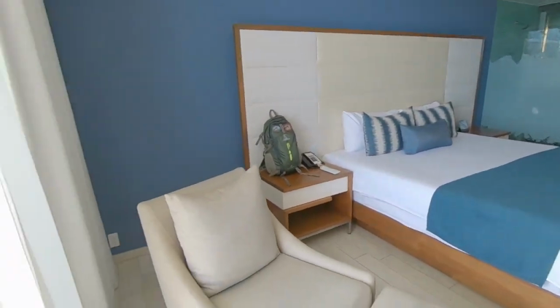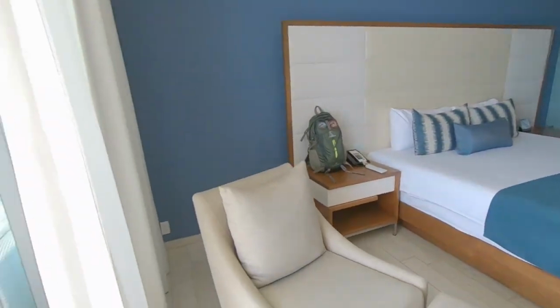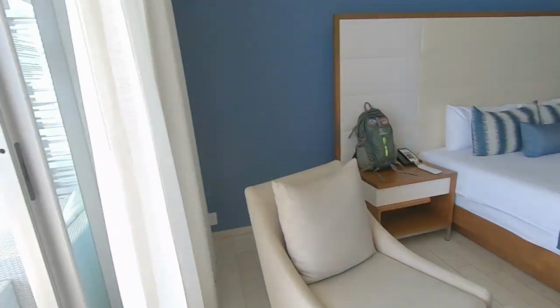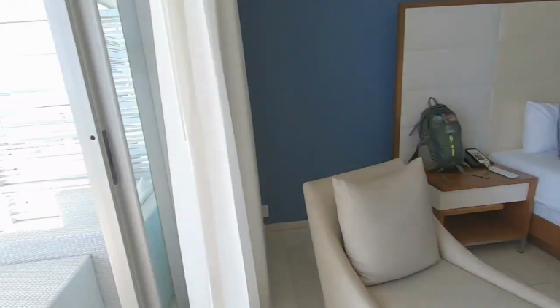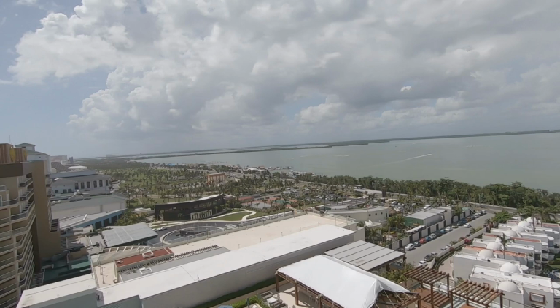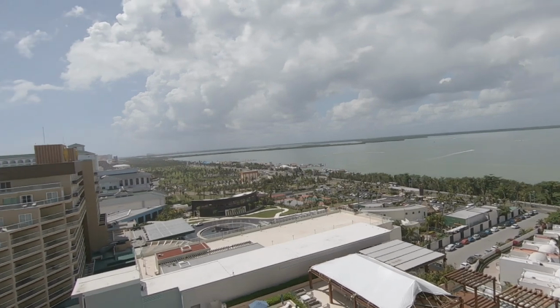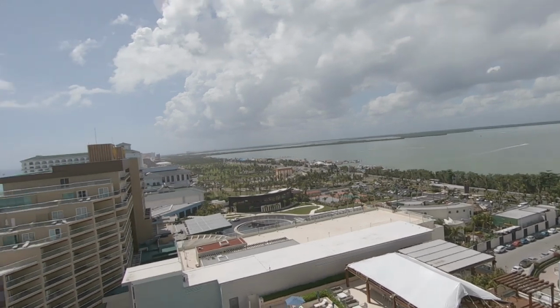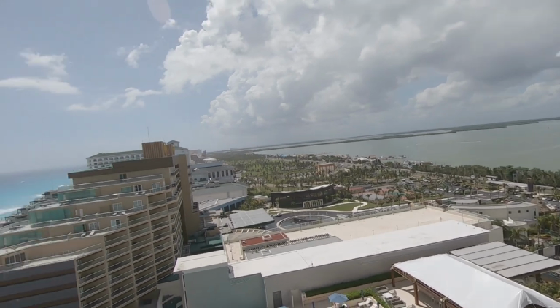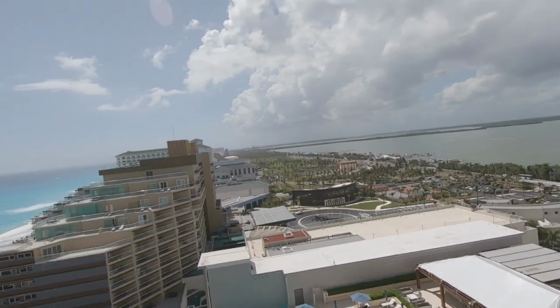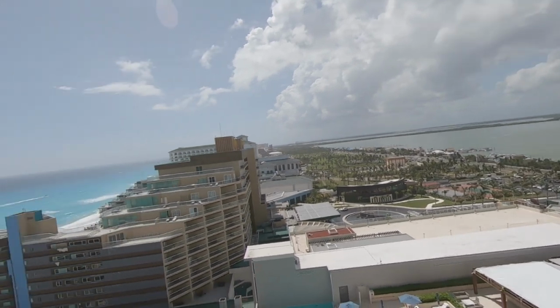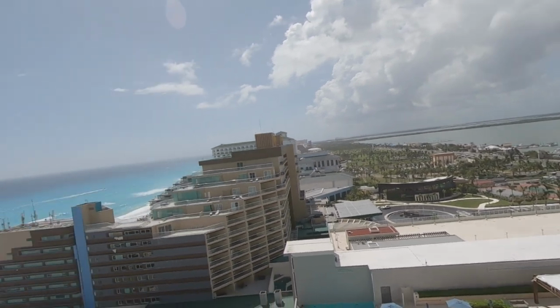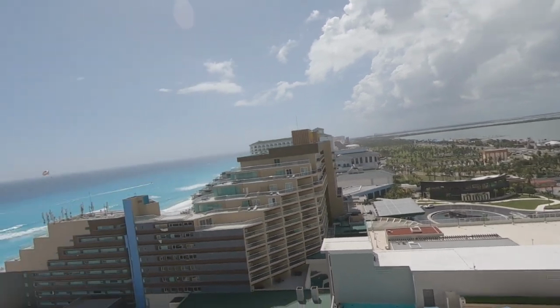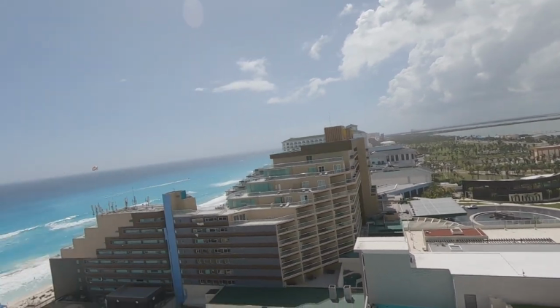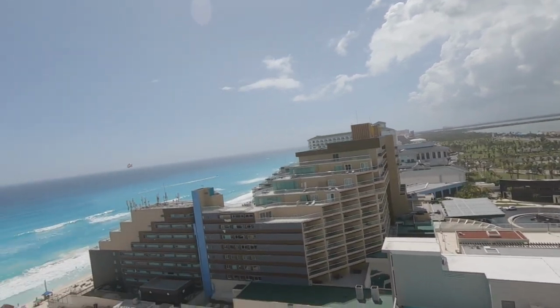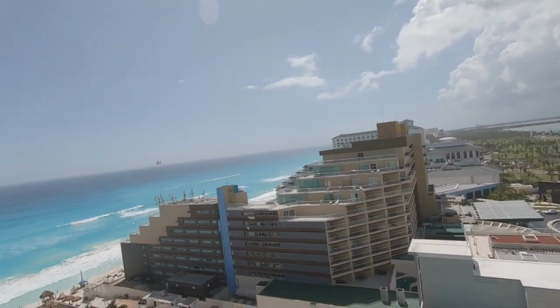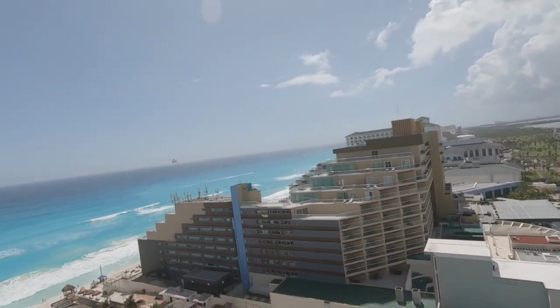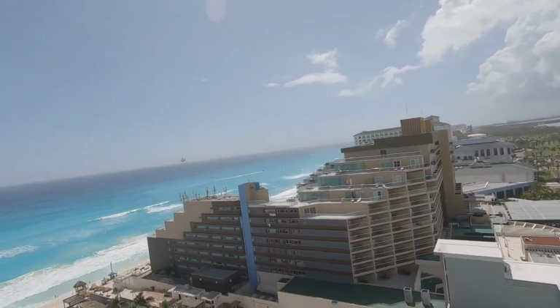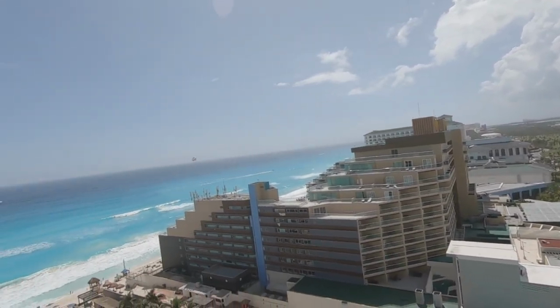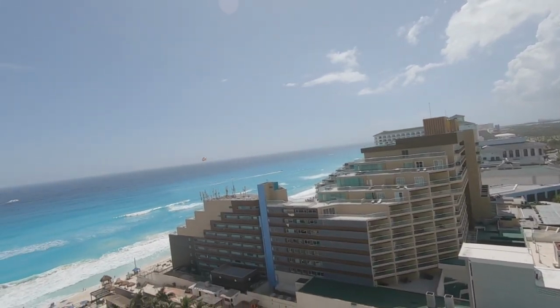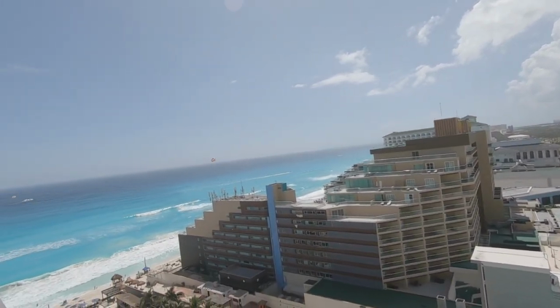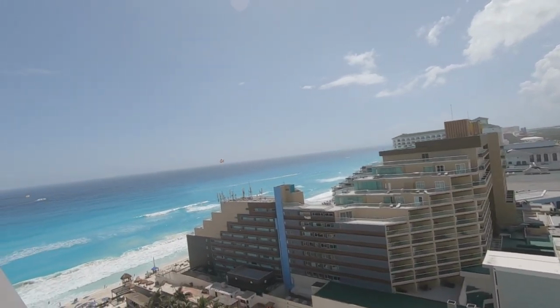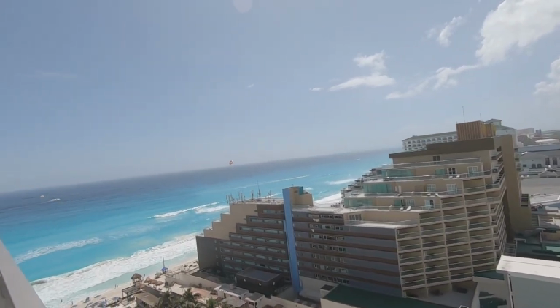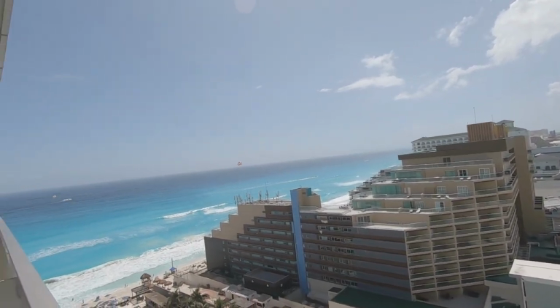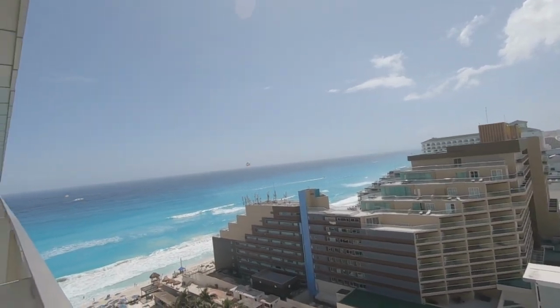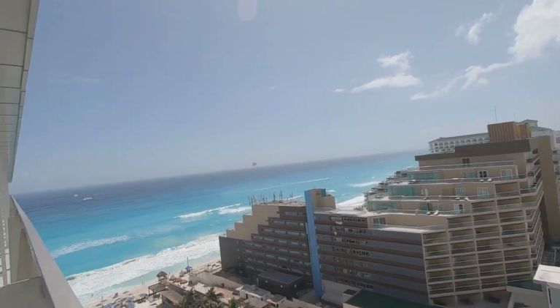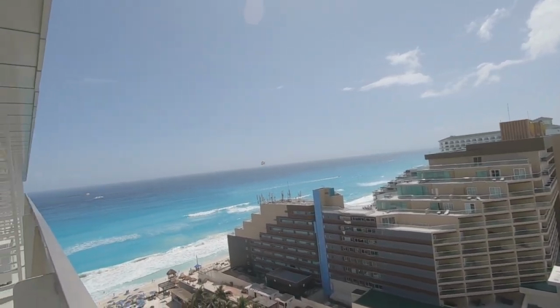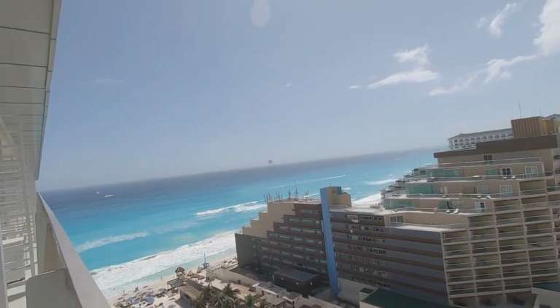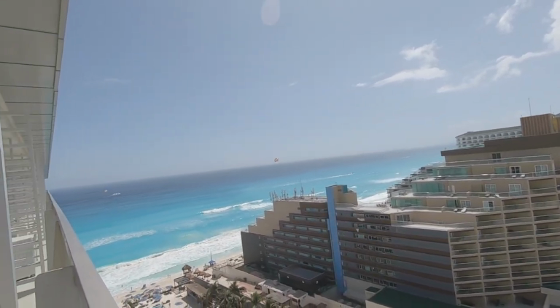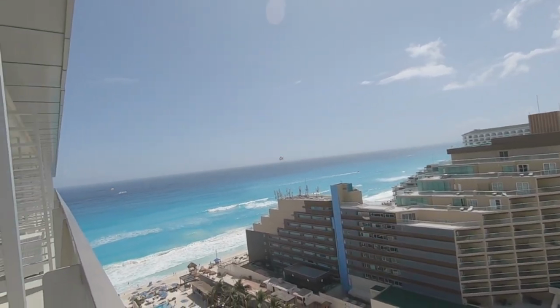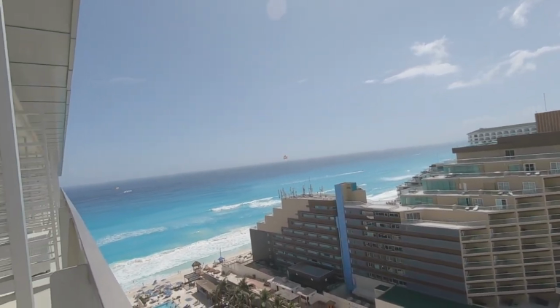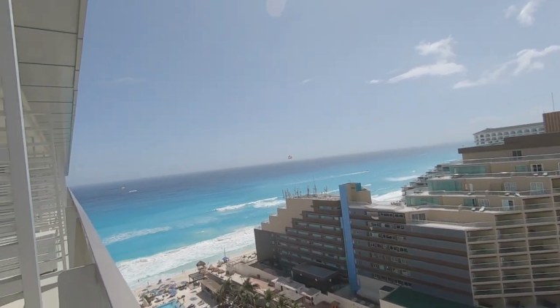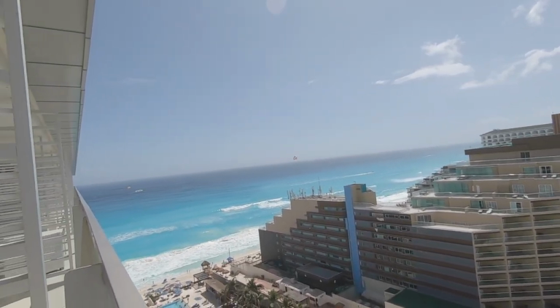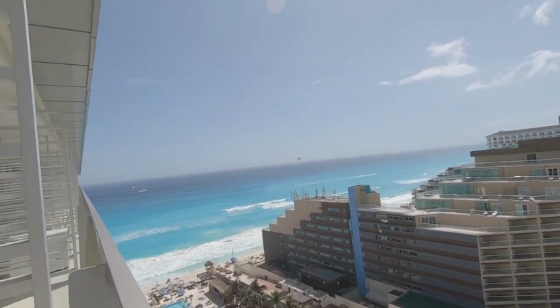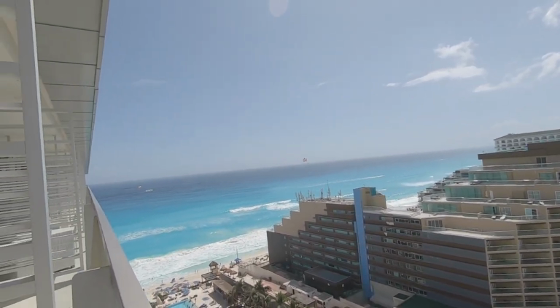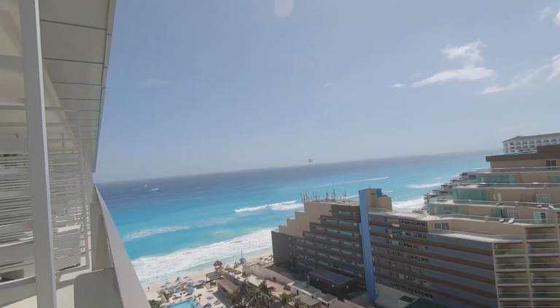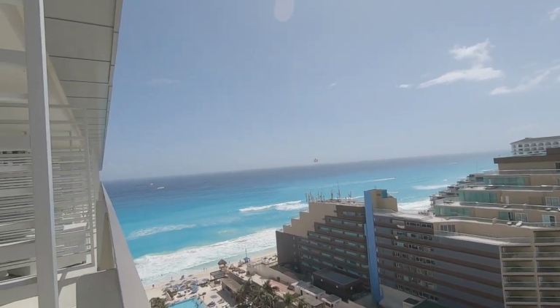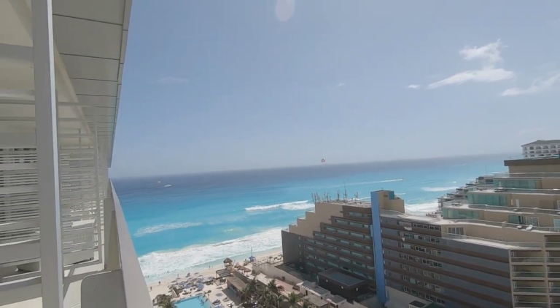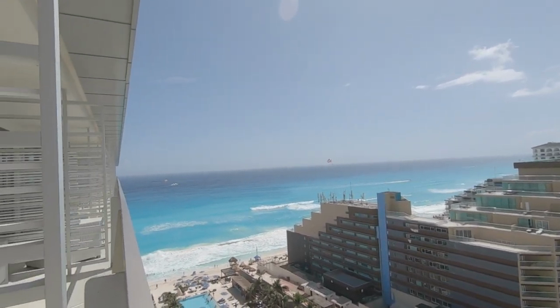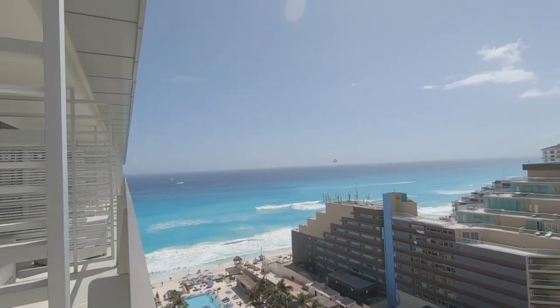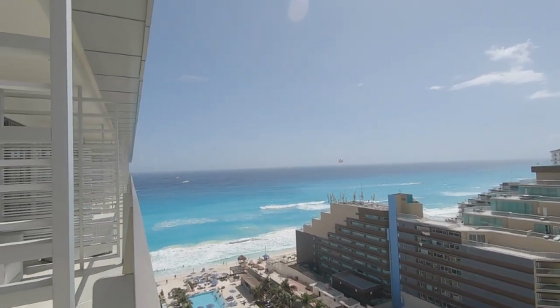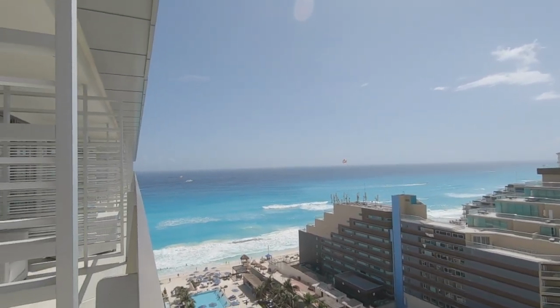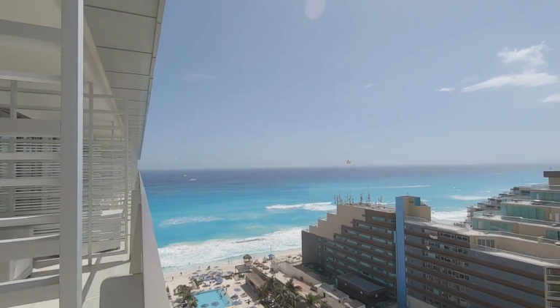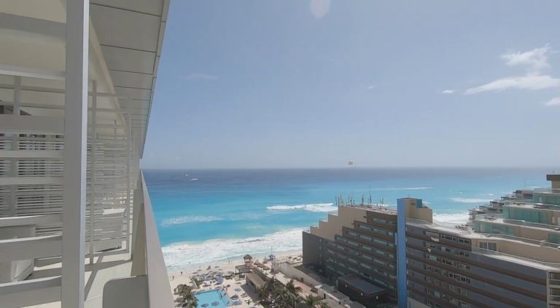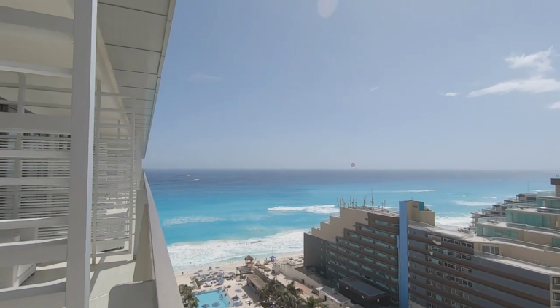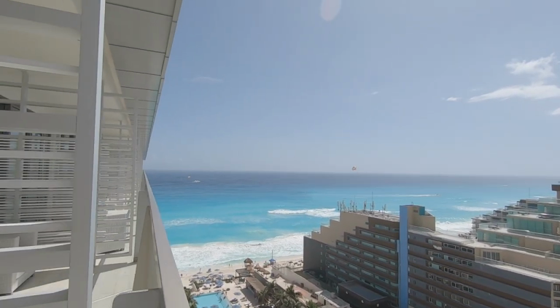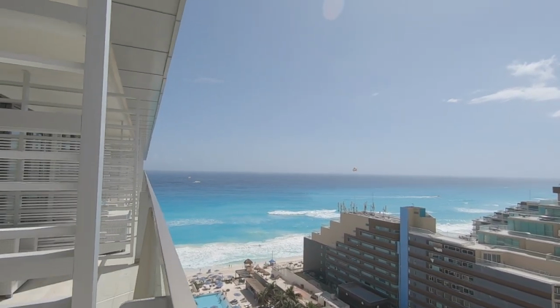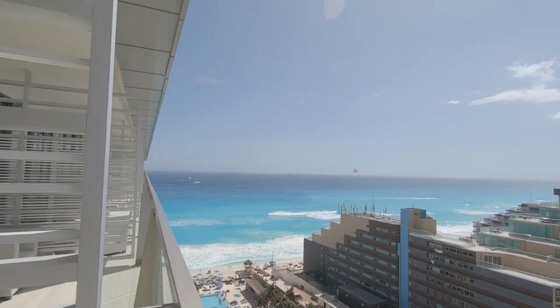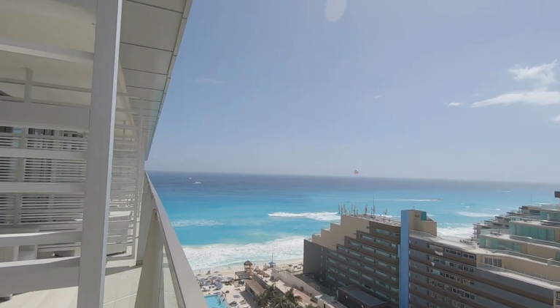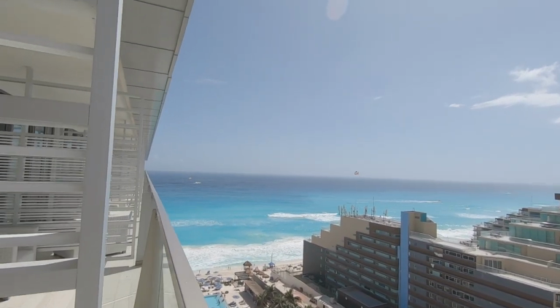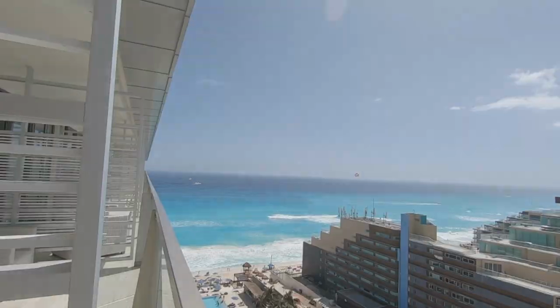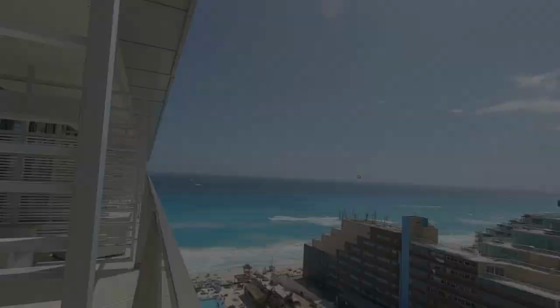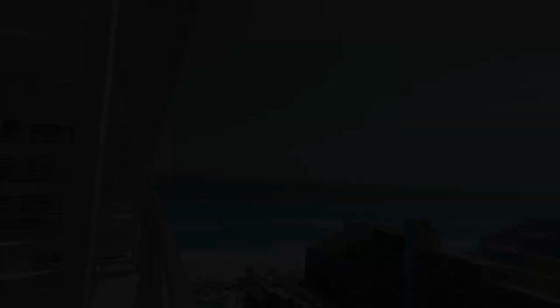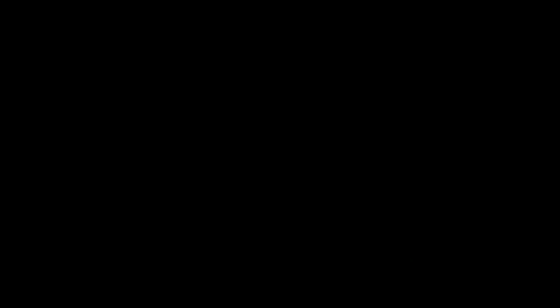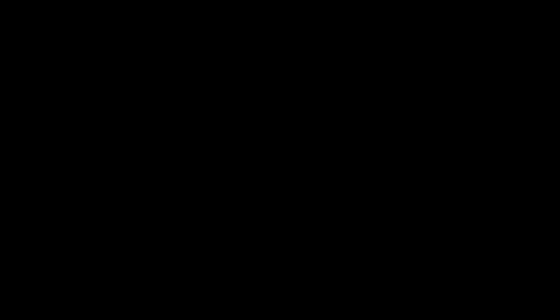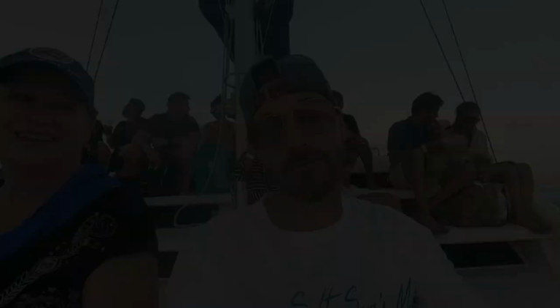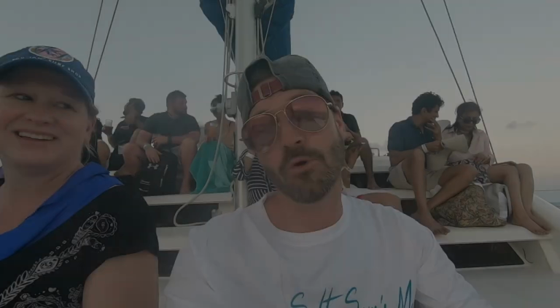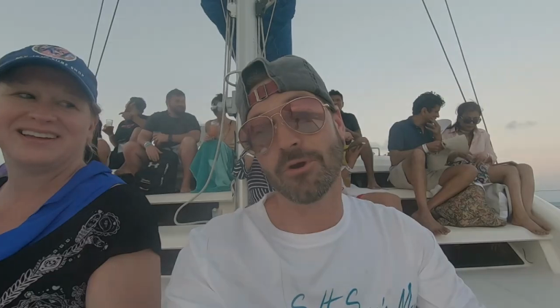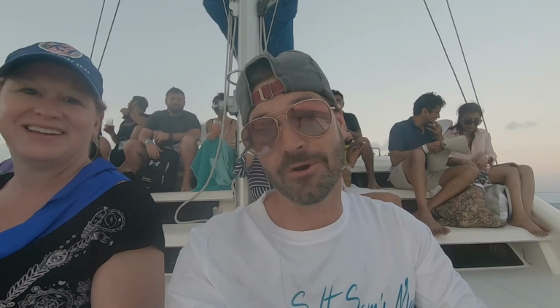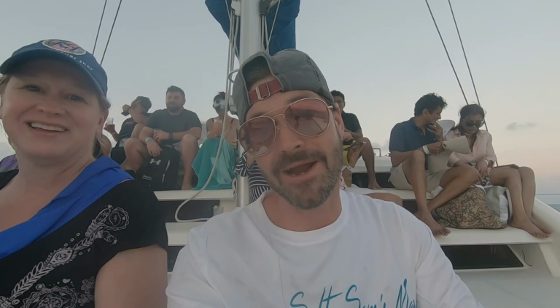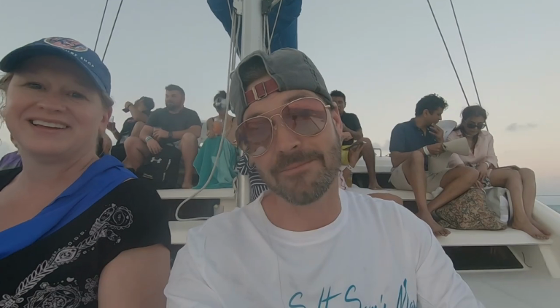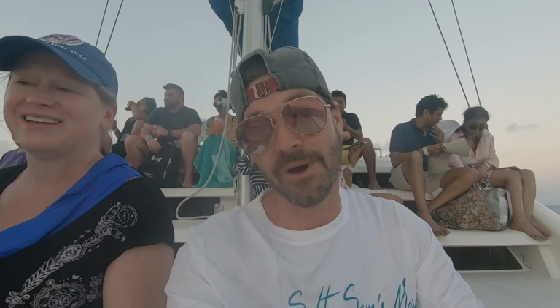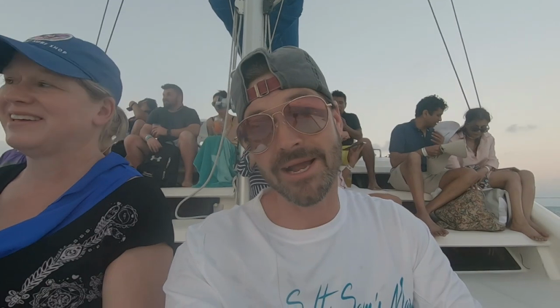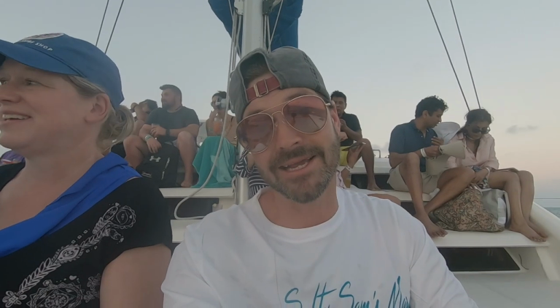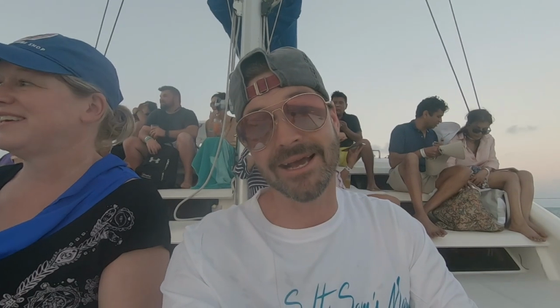If you're considering a getaway, I highly recommend Secrets the Vine Cancun.